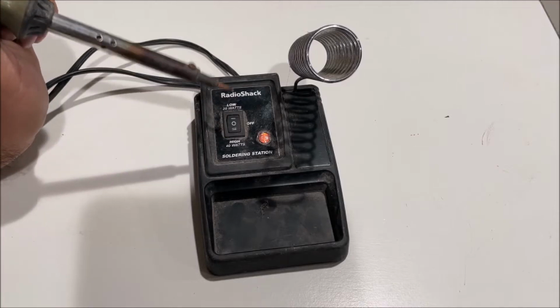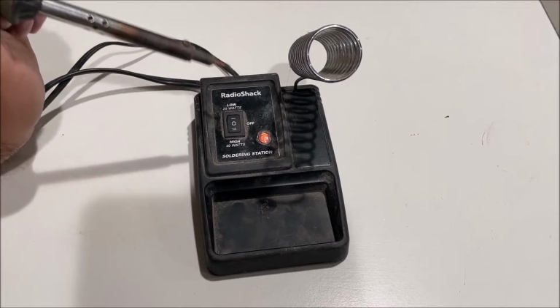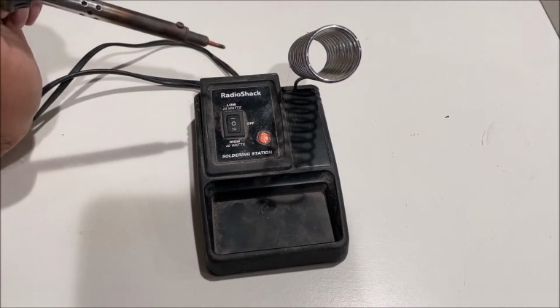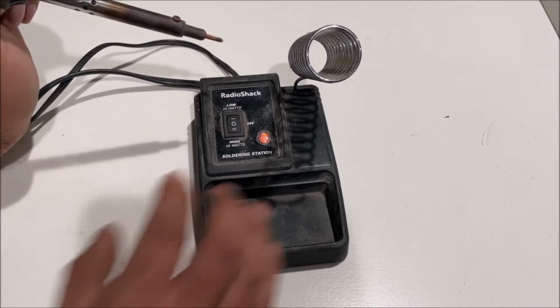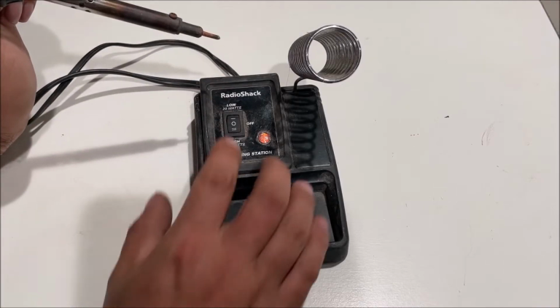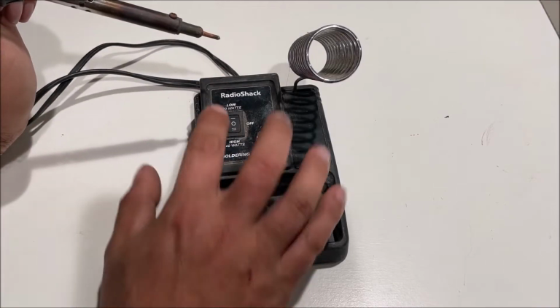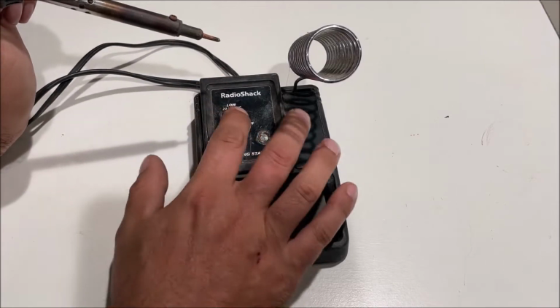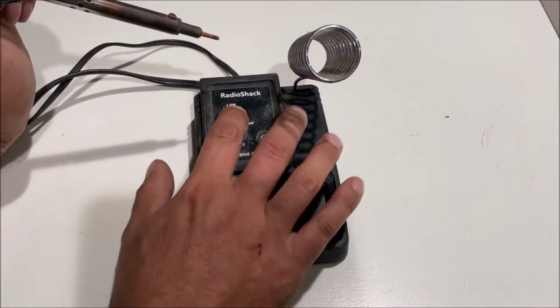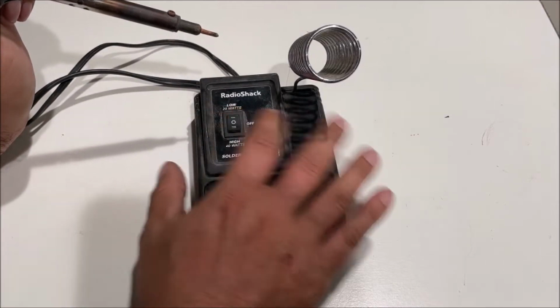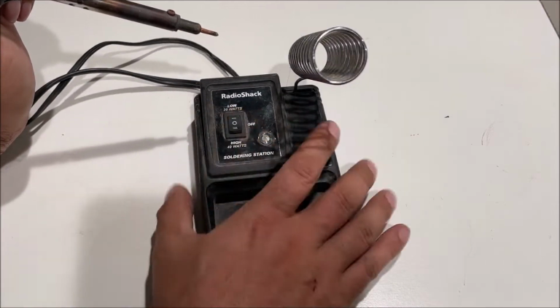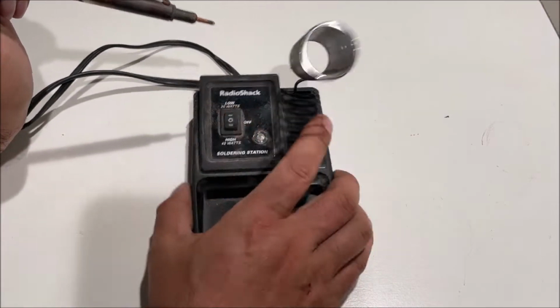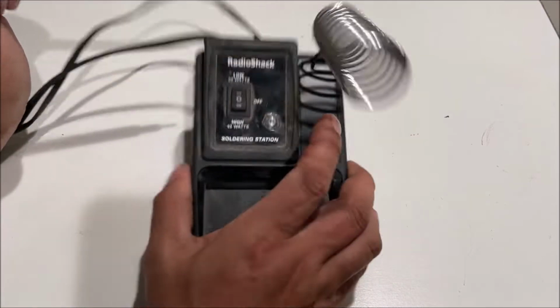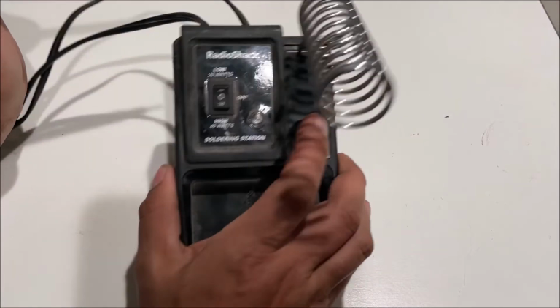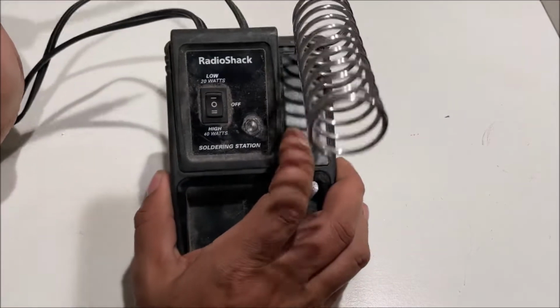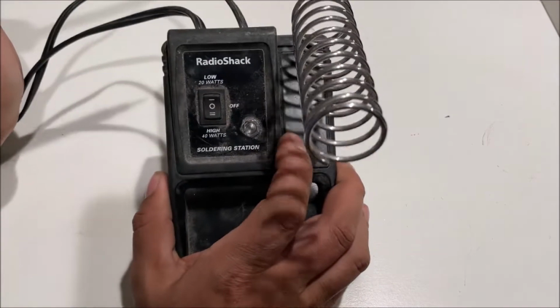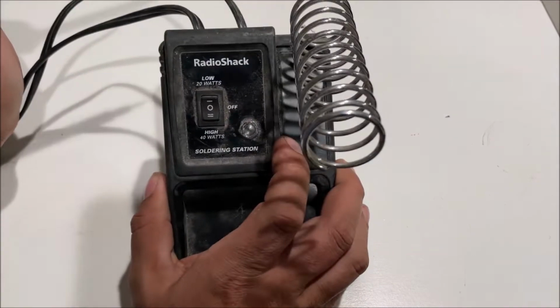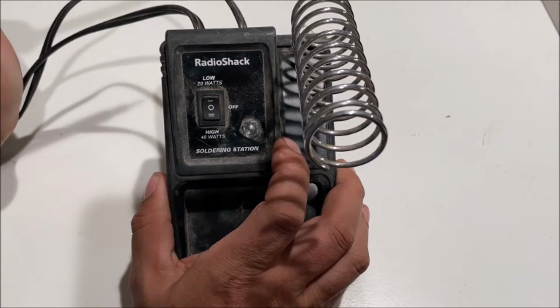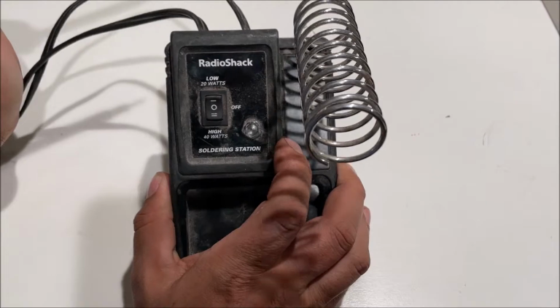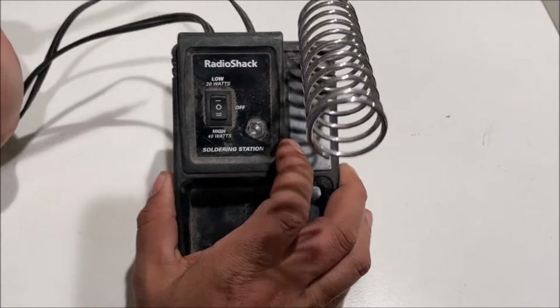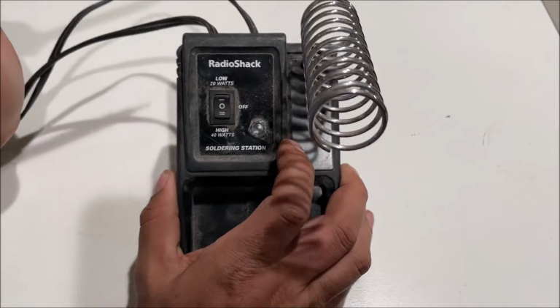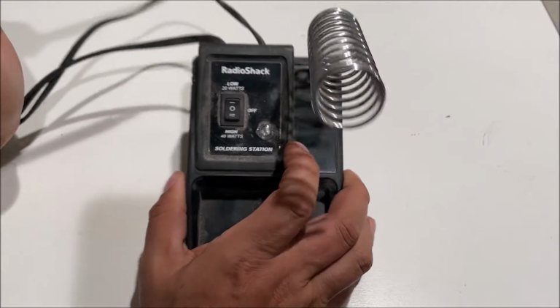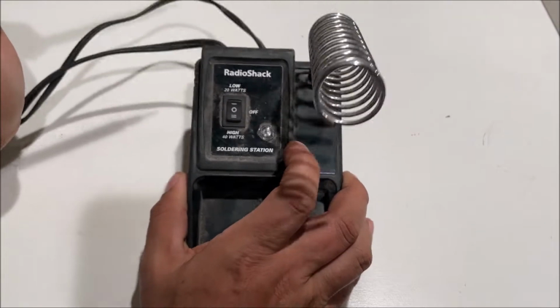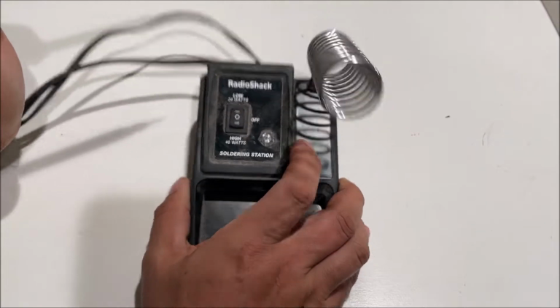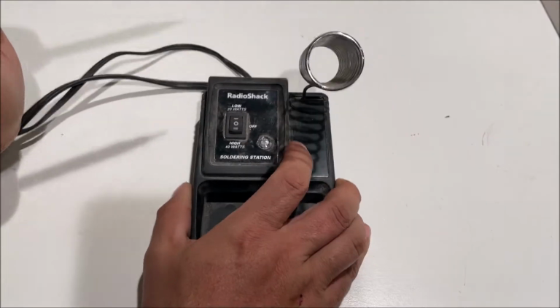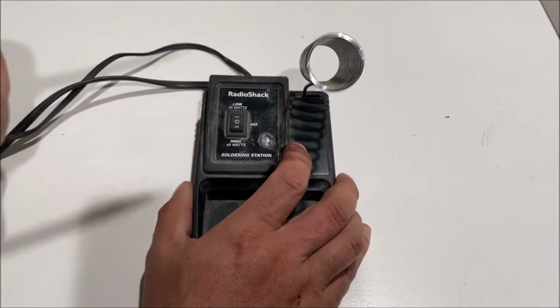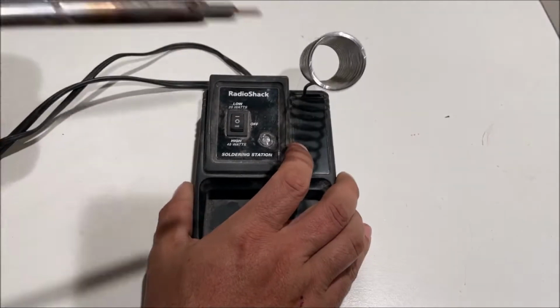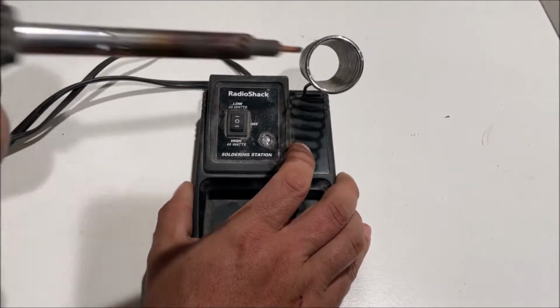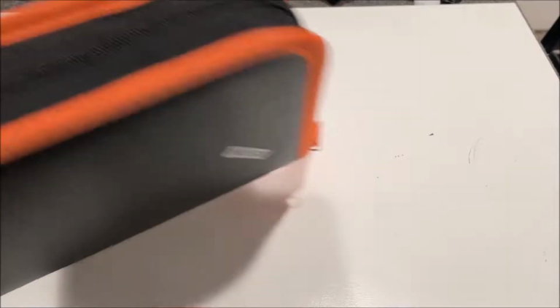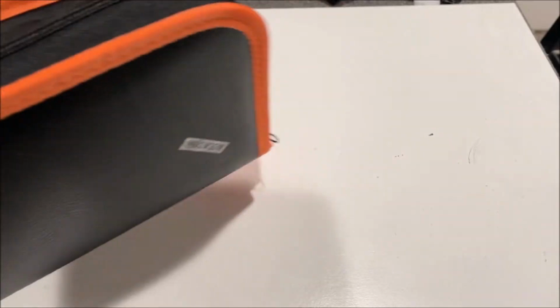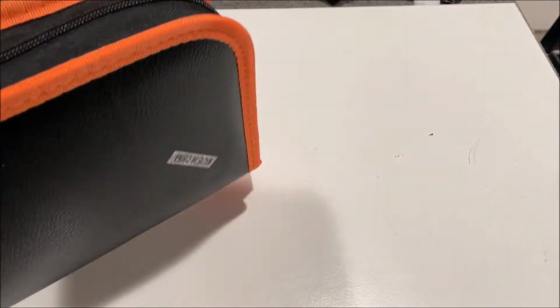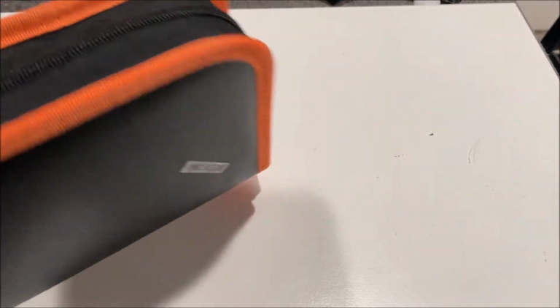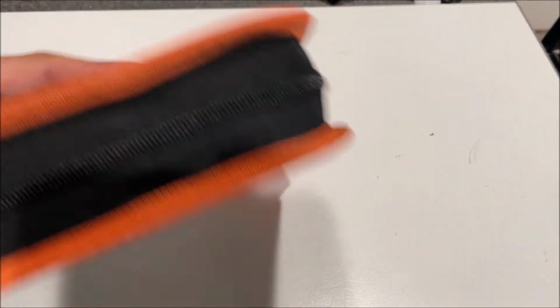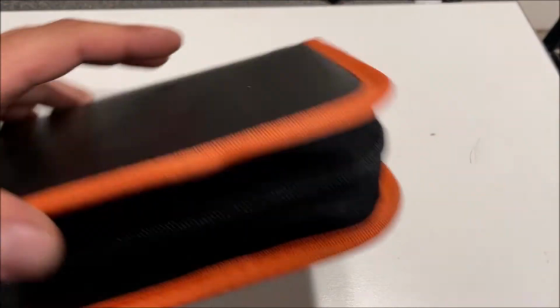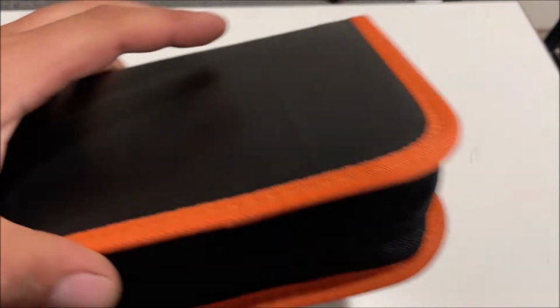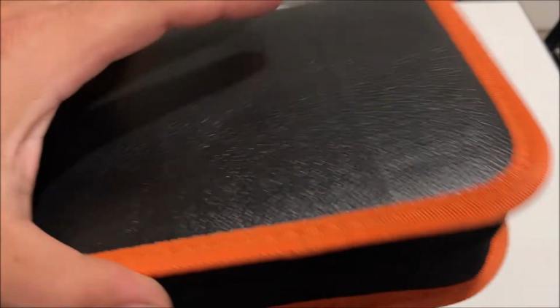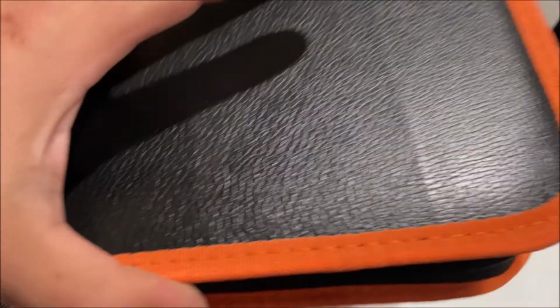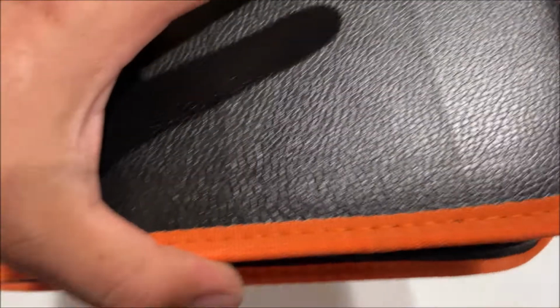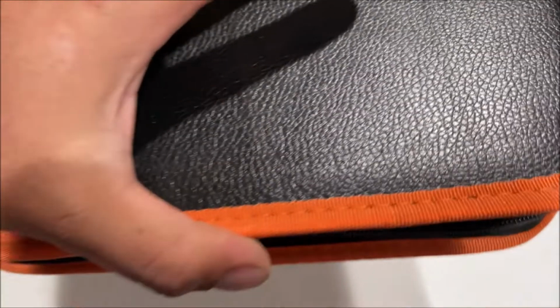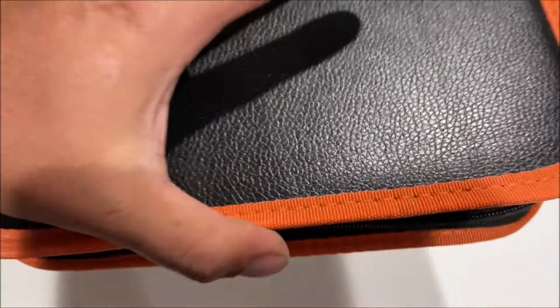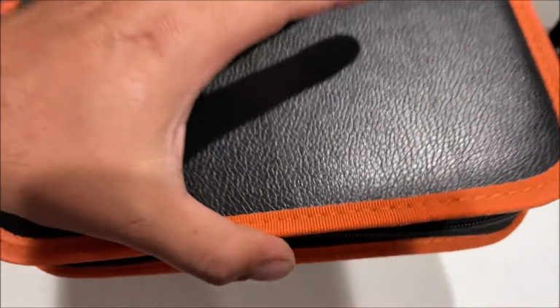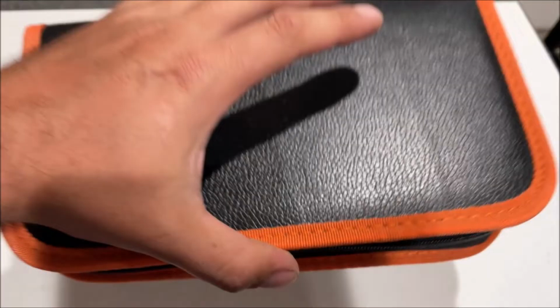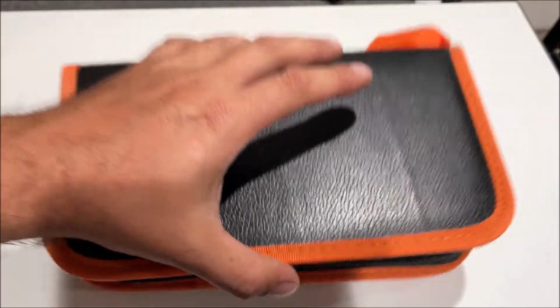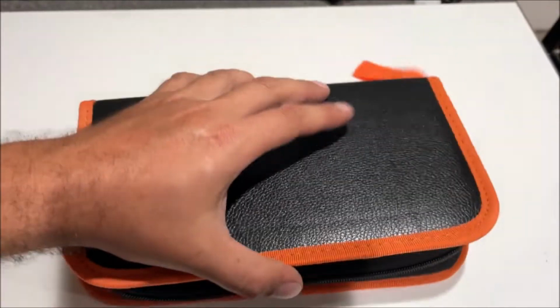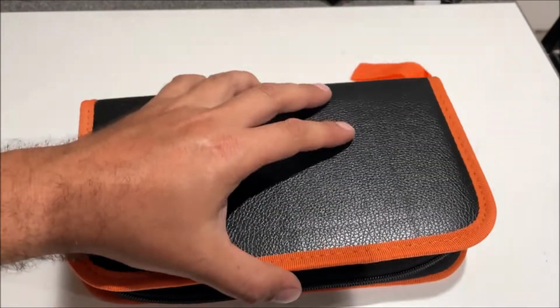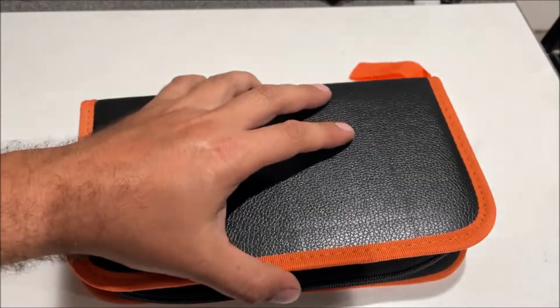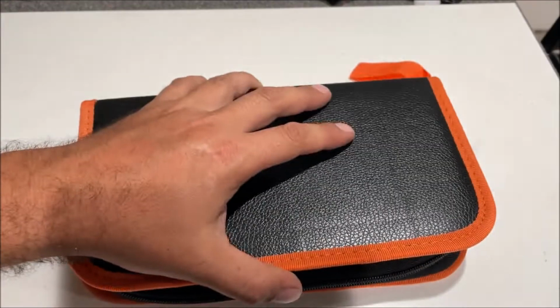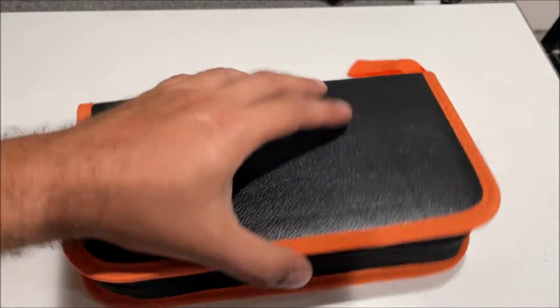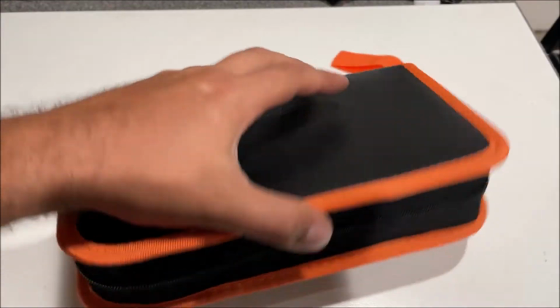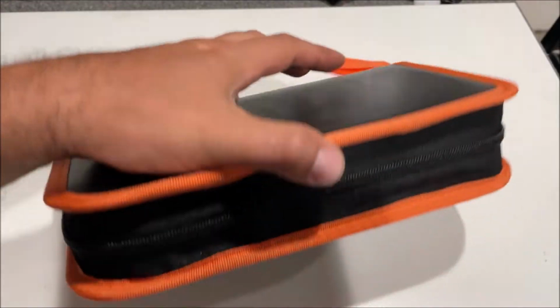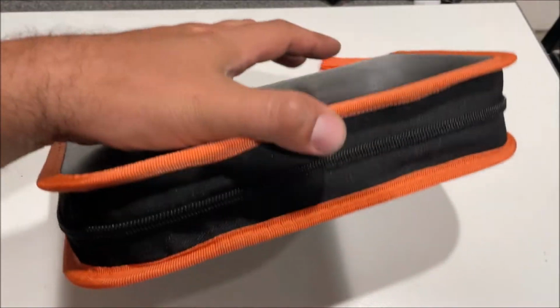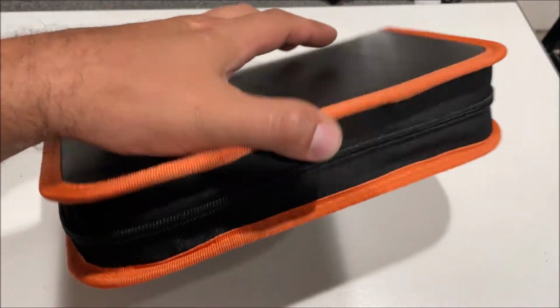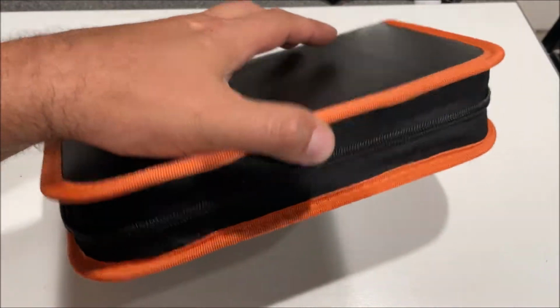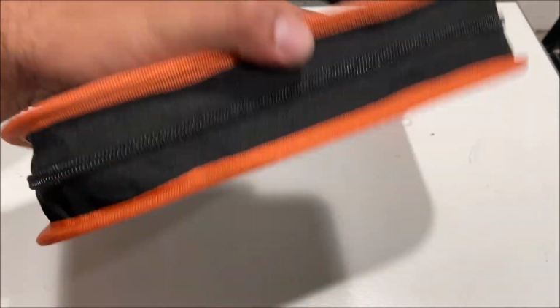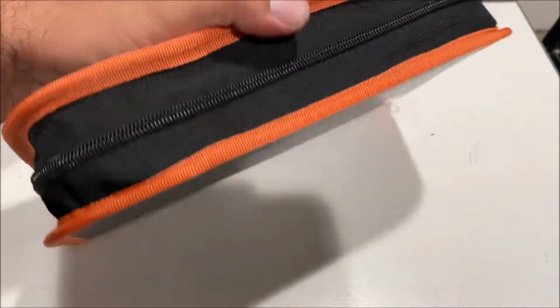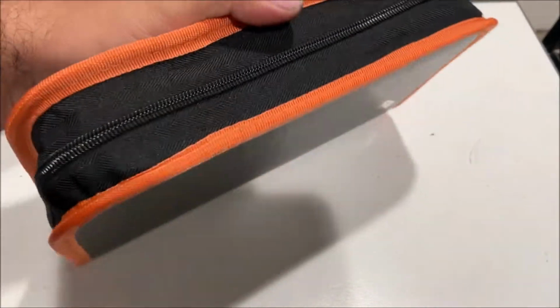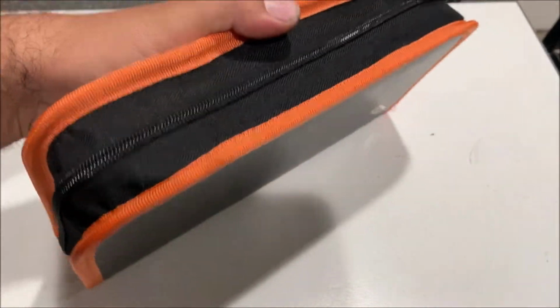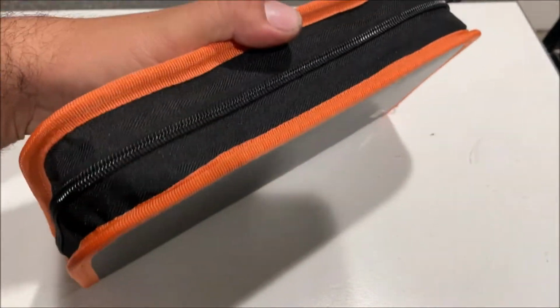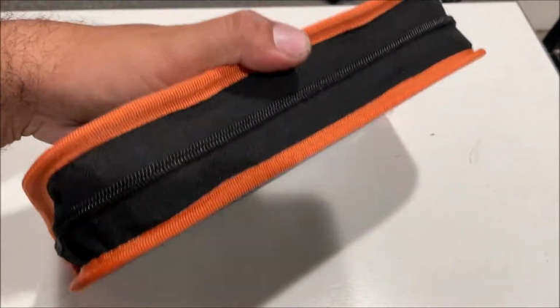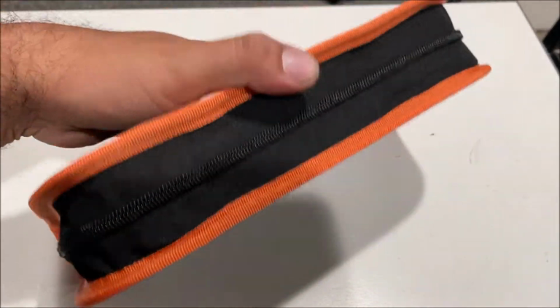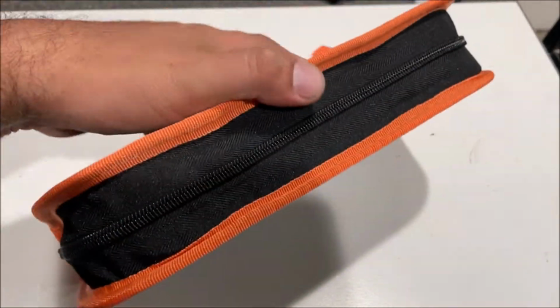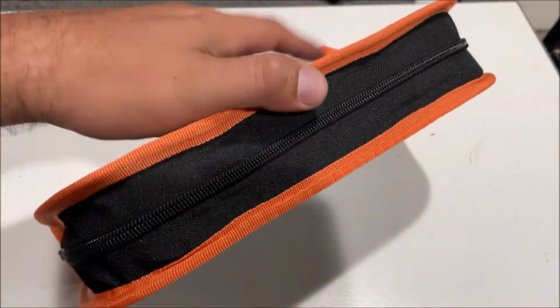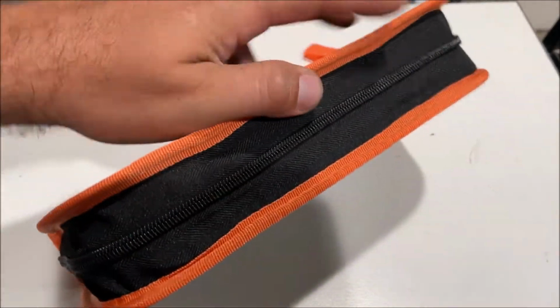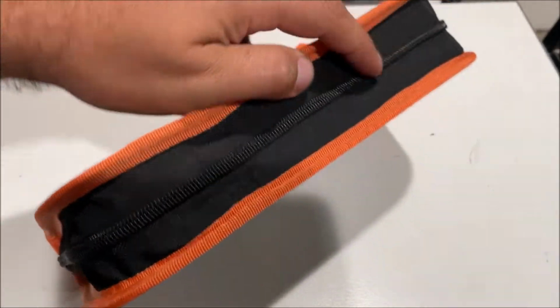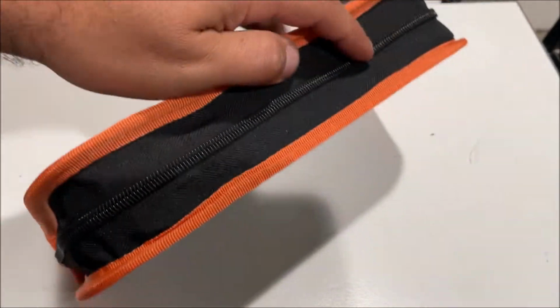And on the light gauge stuff, 20 watts. So I got this for under $20 — I think it was $18.50.